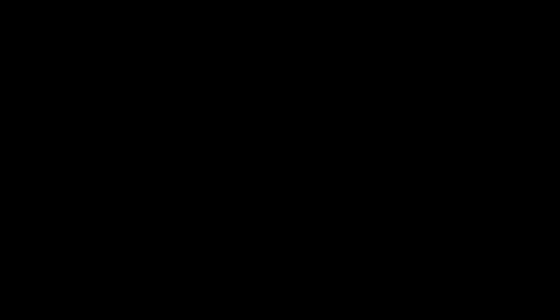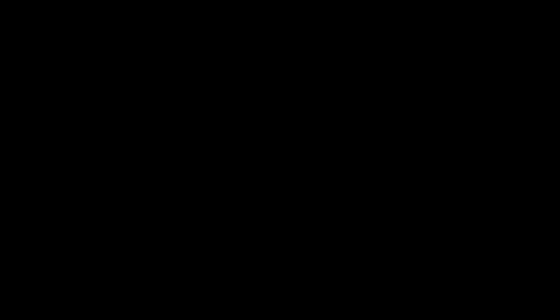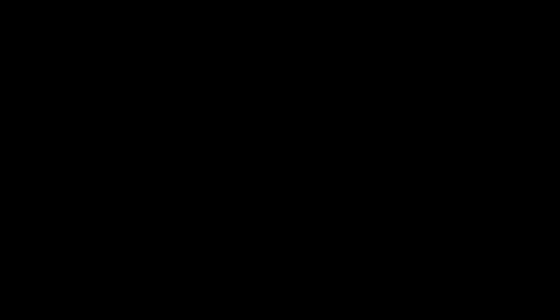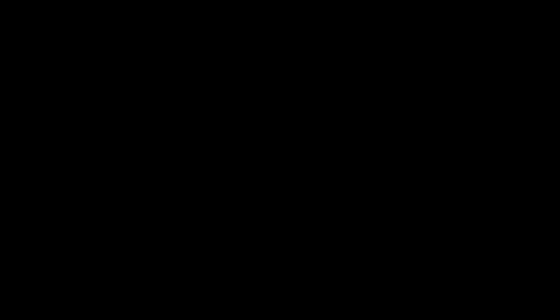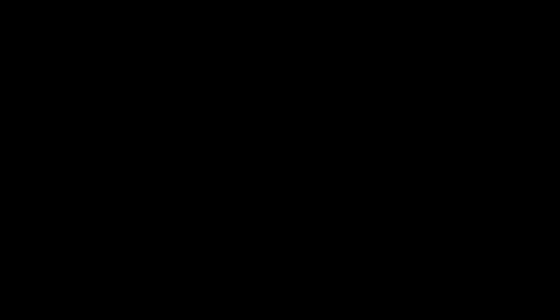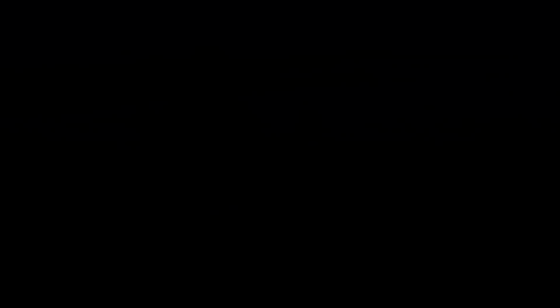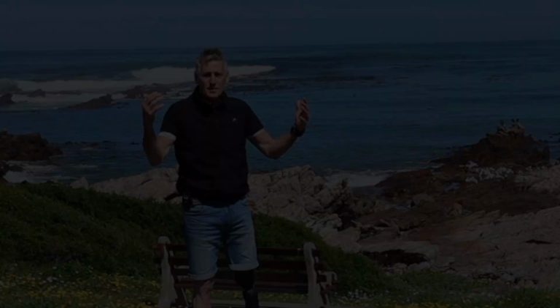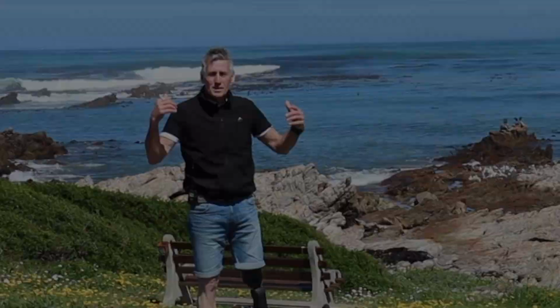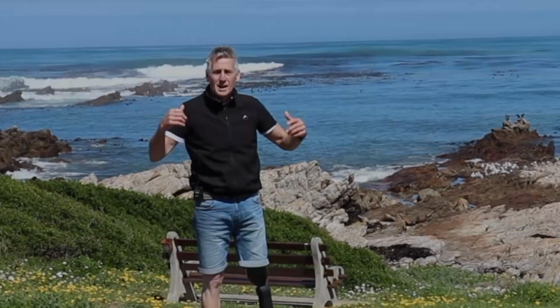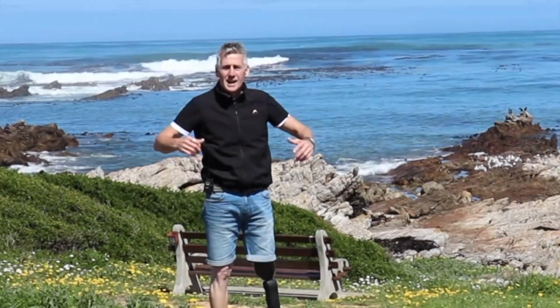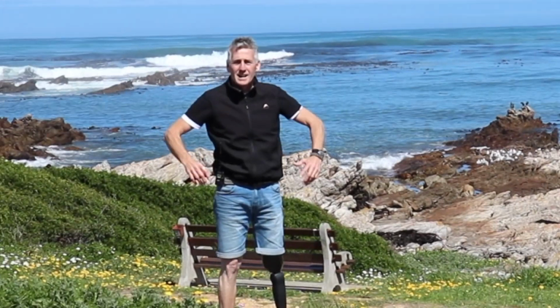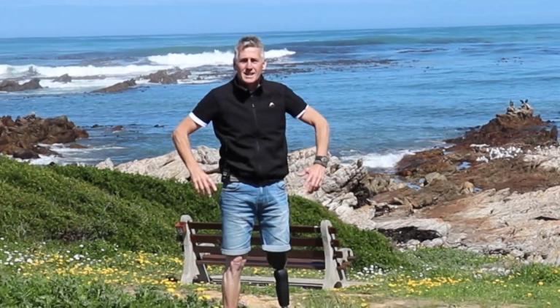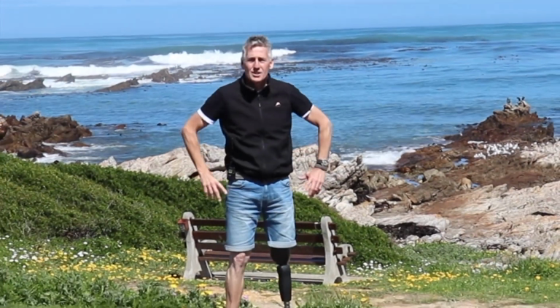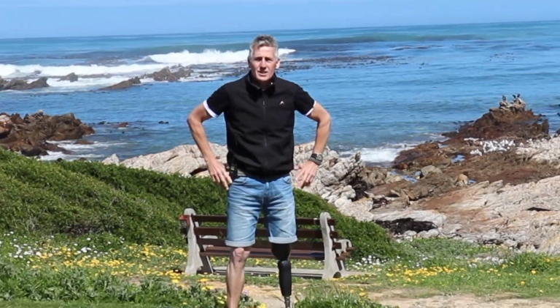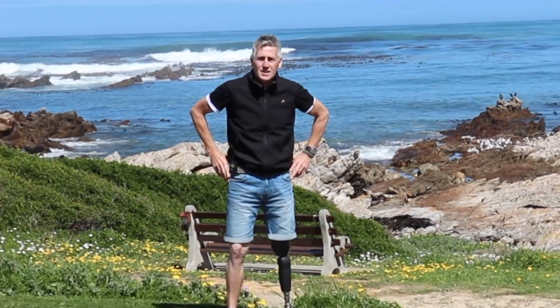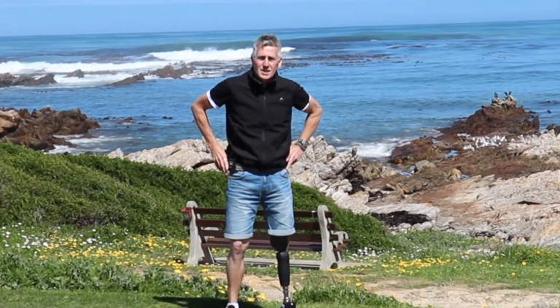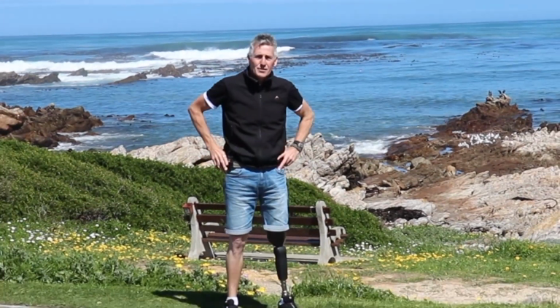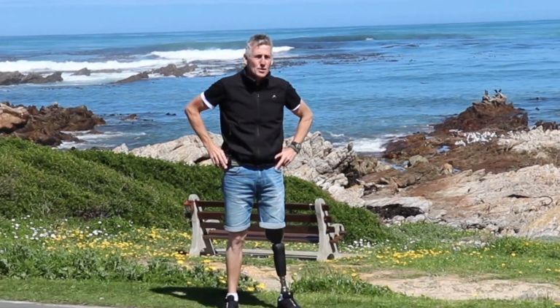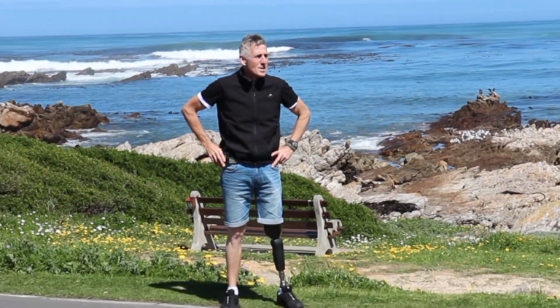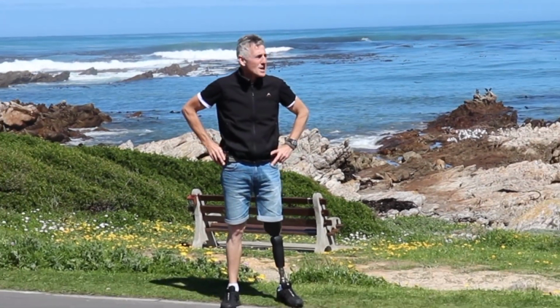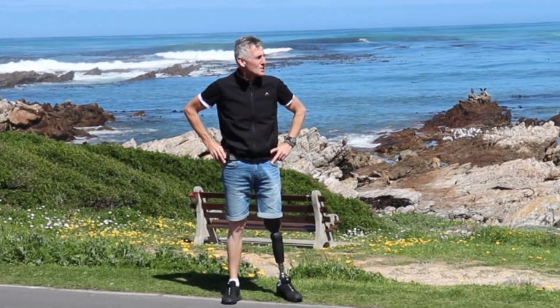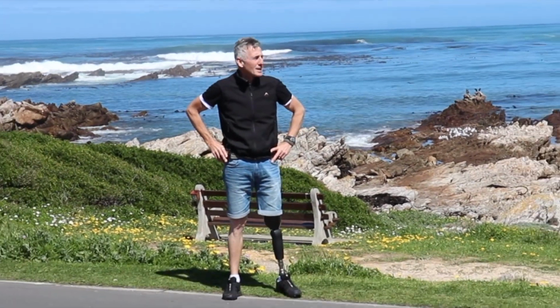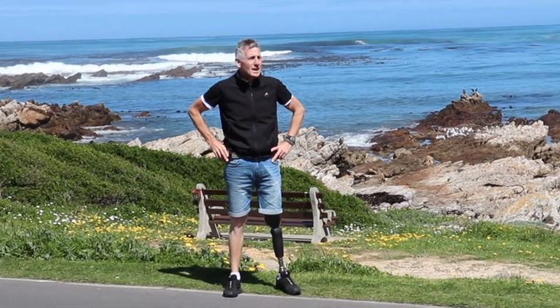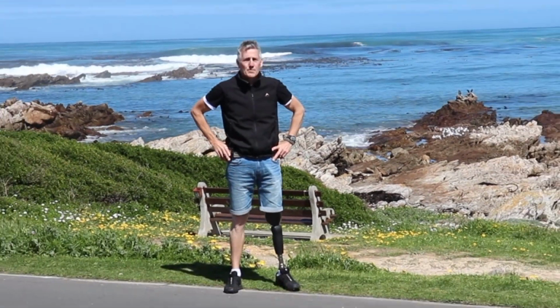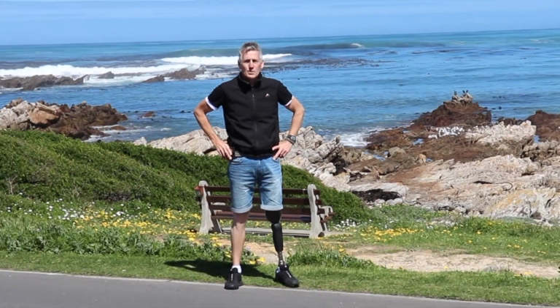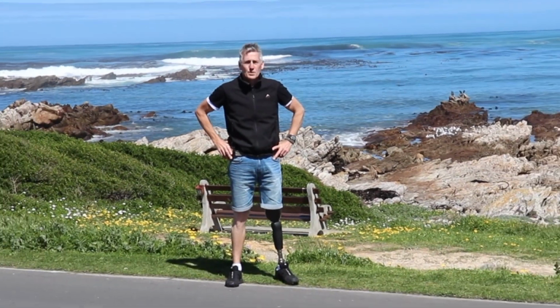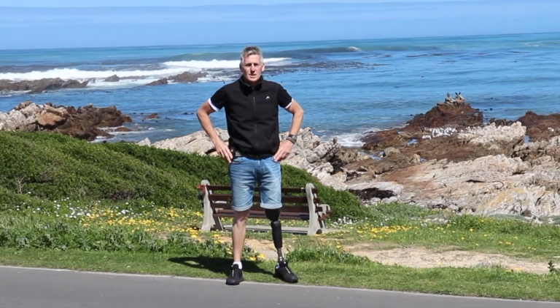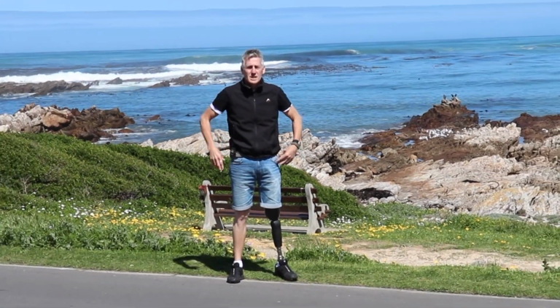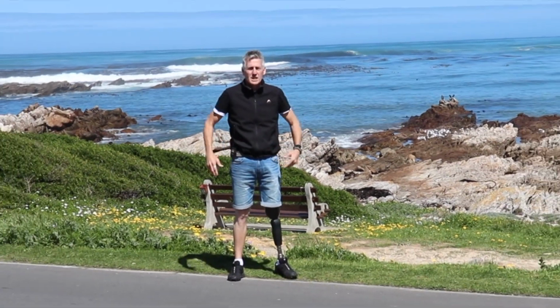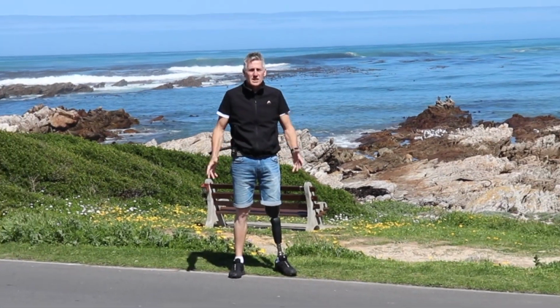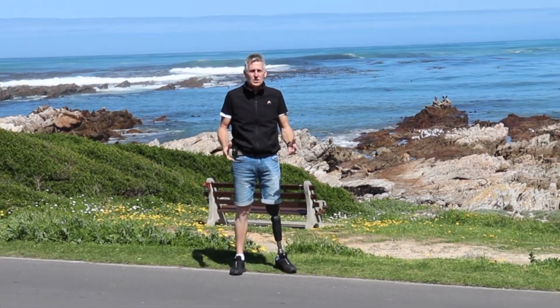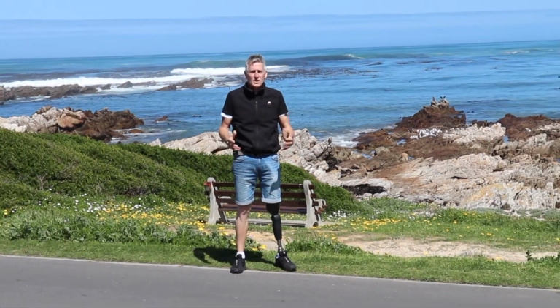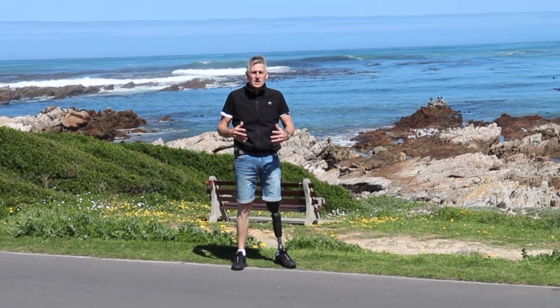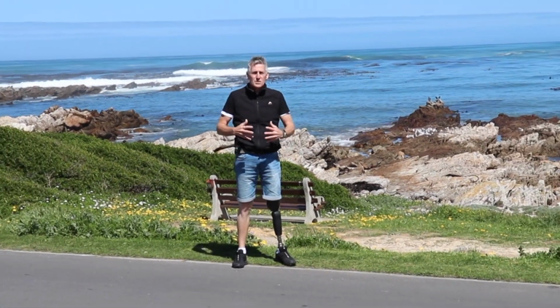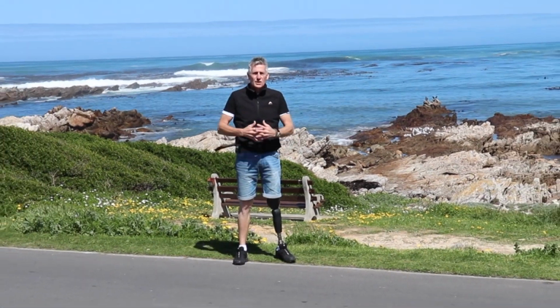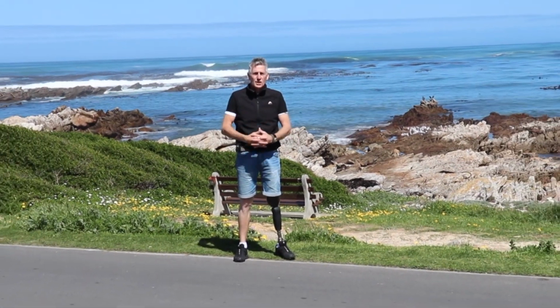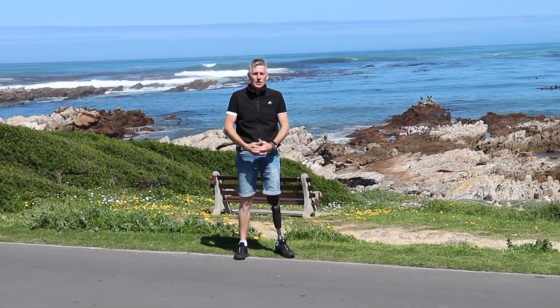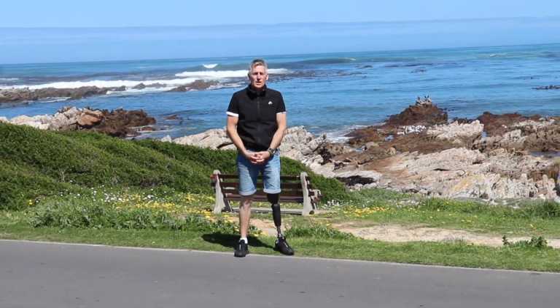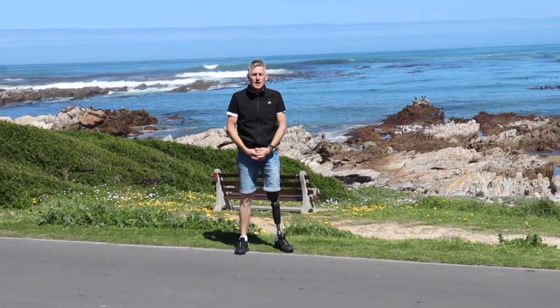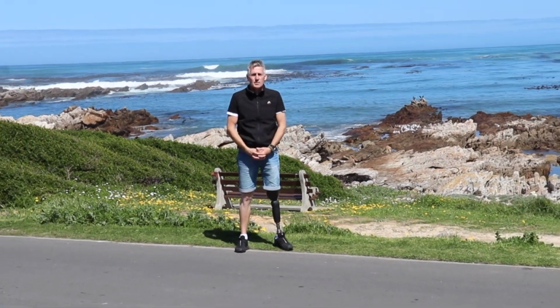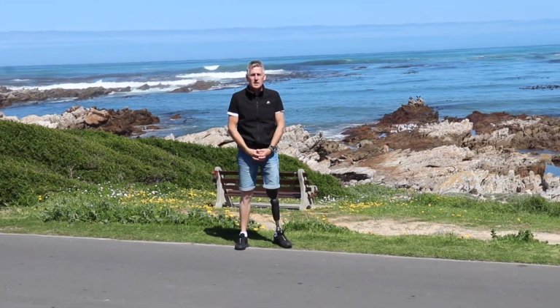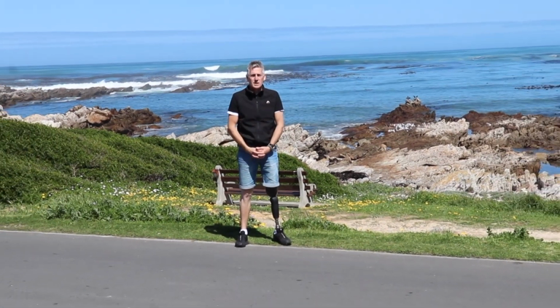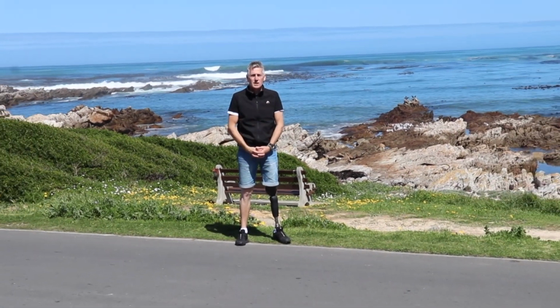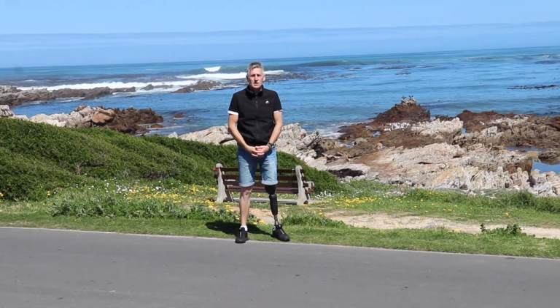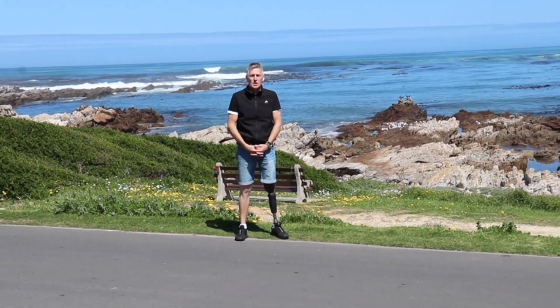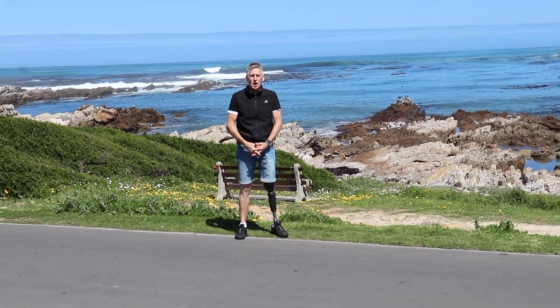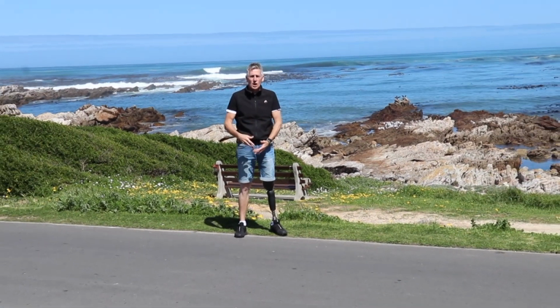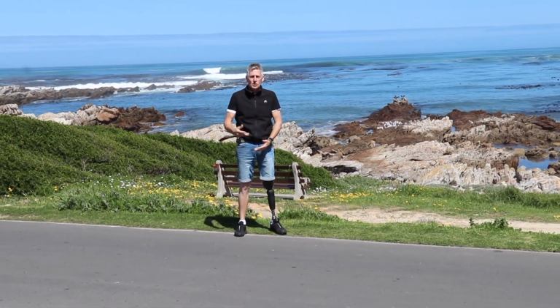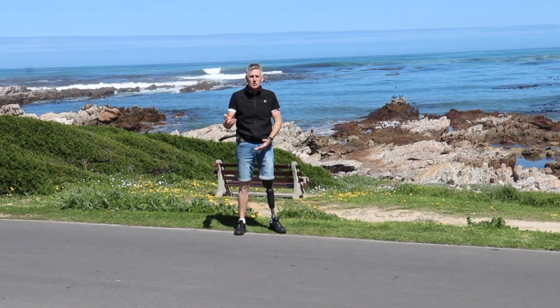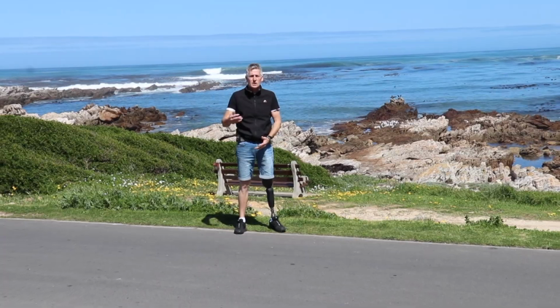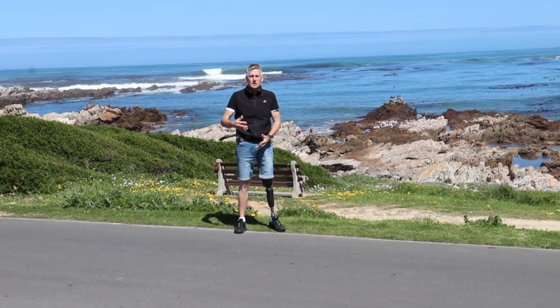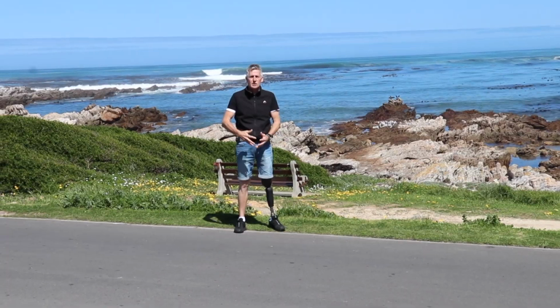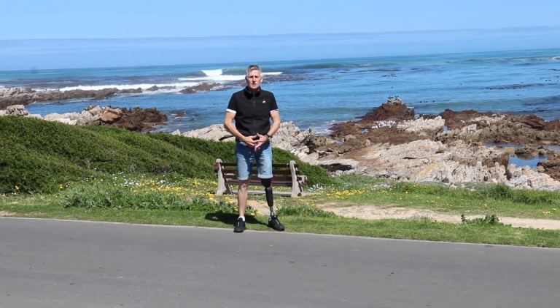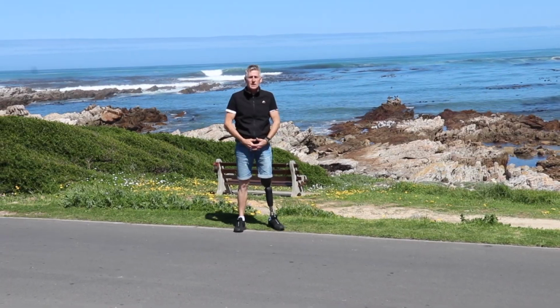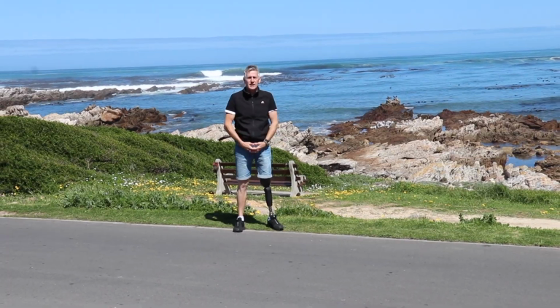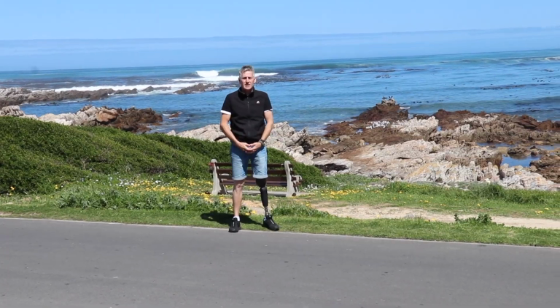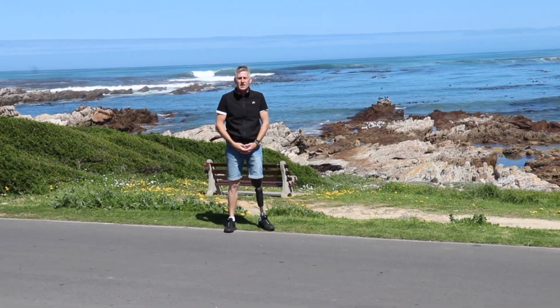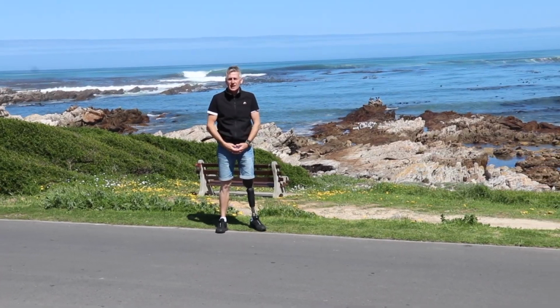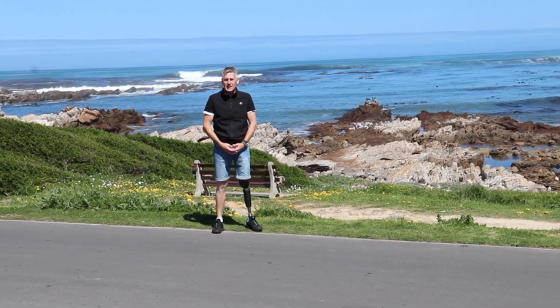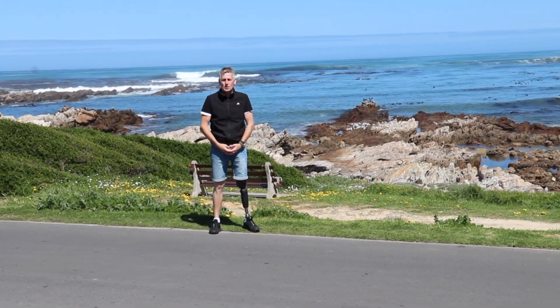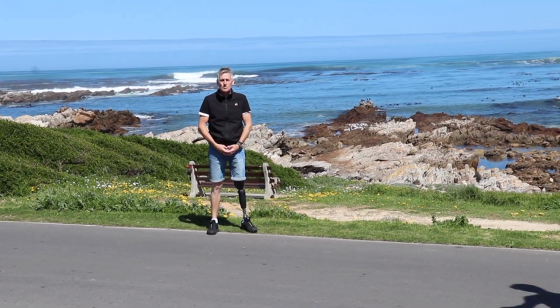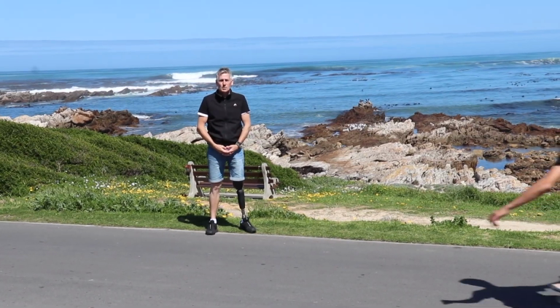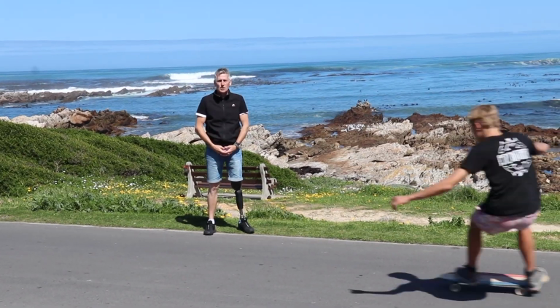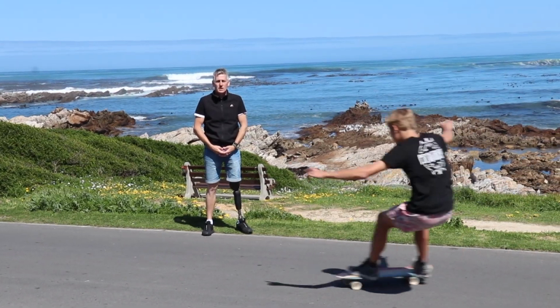What's up guys? It's Chris here from Hashtag Amputee. In today's video, I'm going to tell you how to select your leg and the right components.